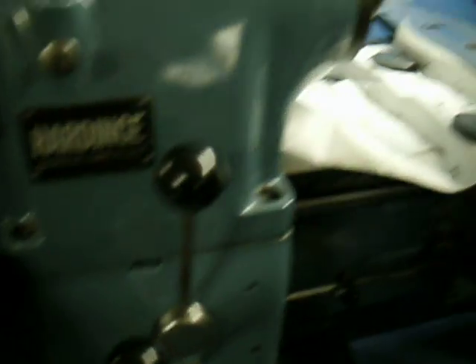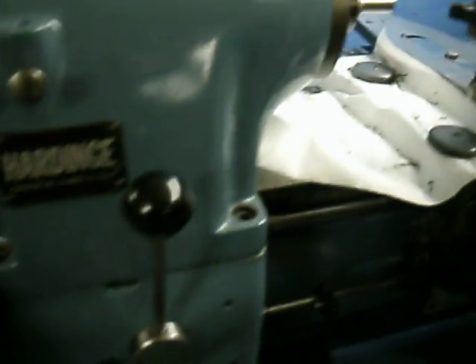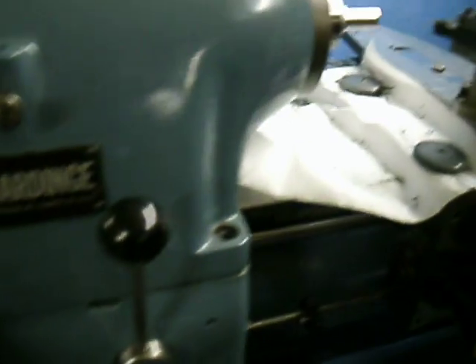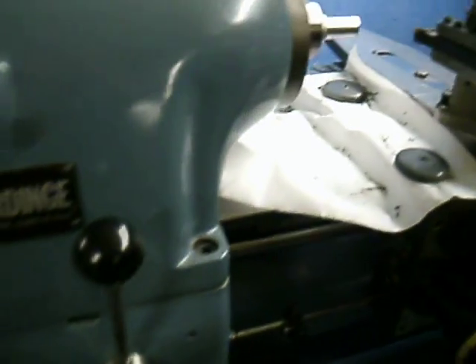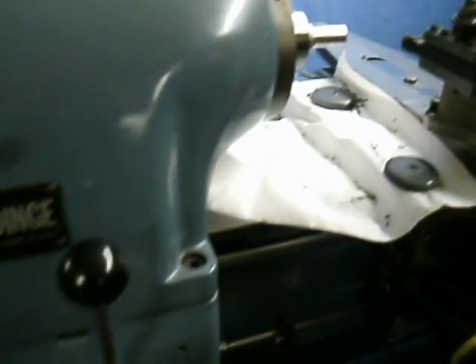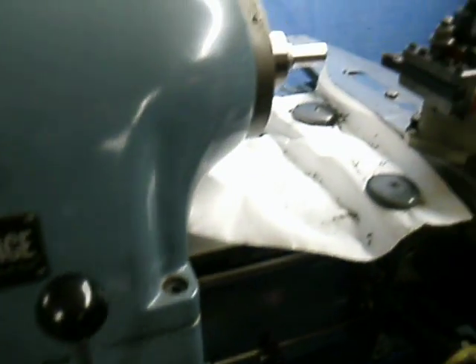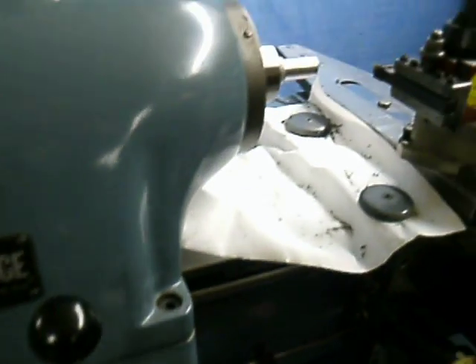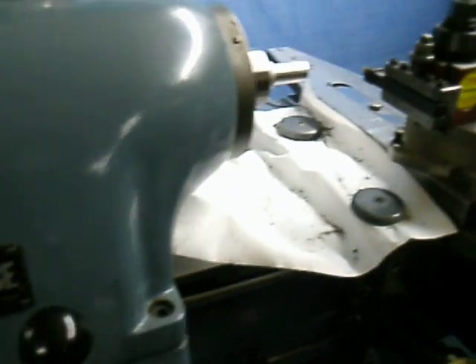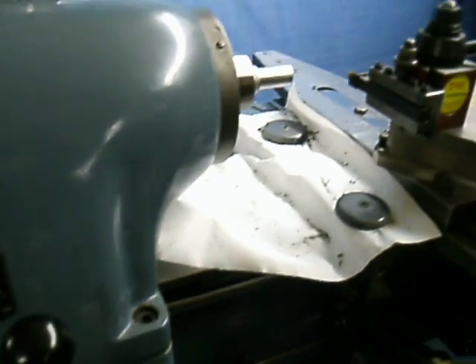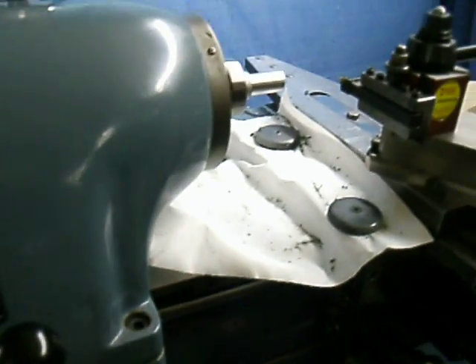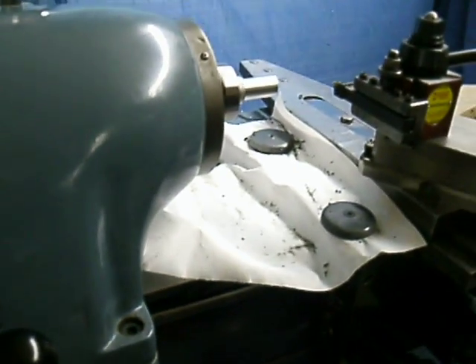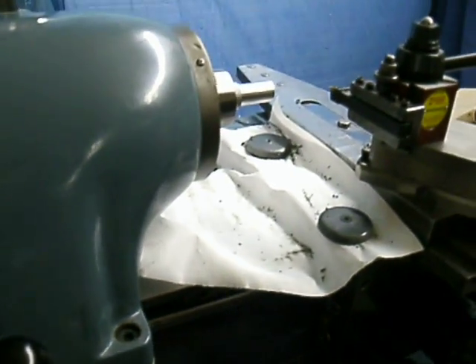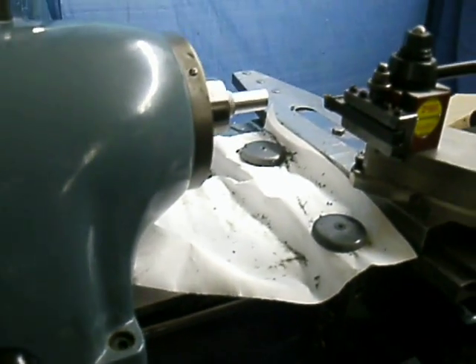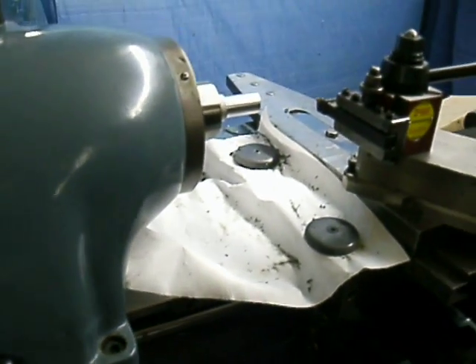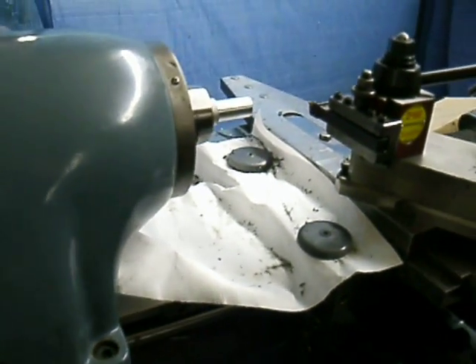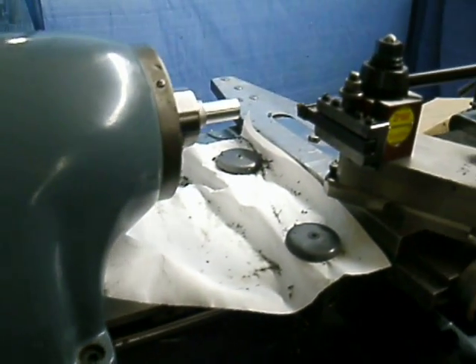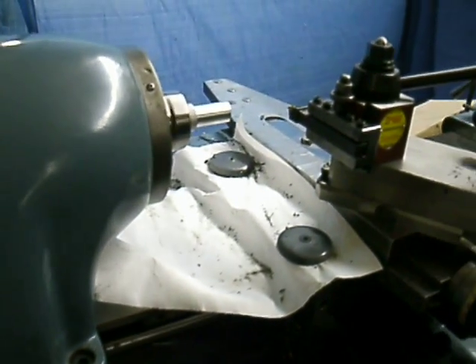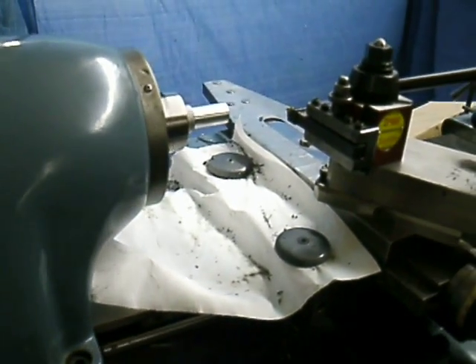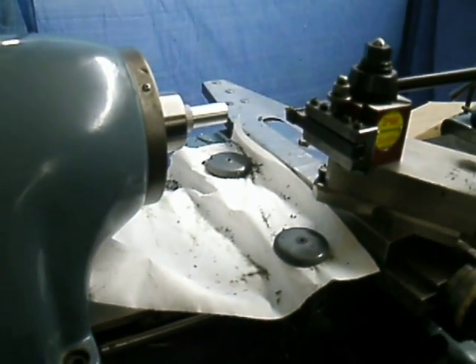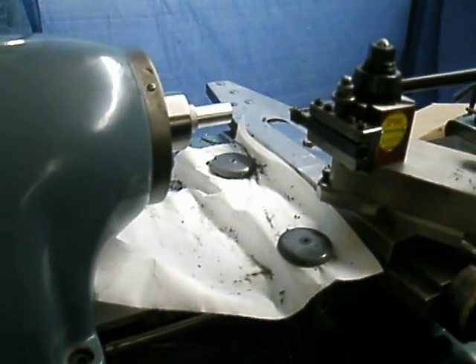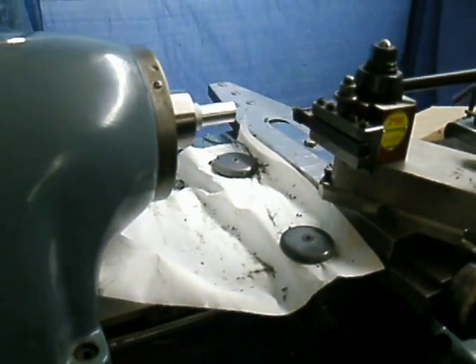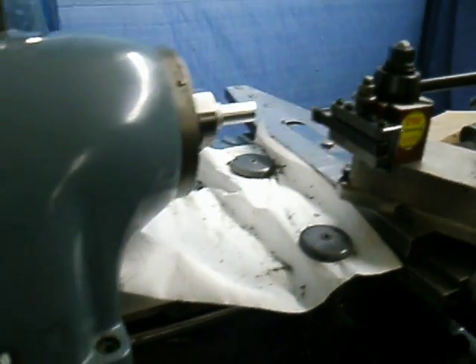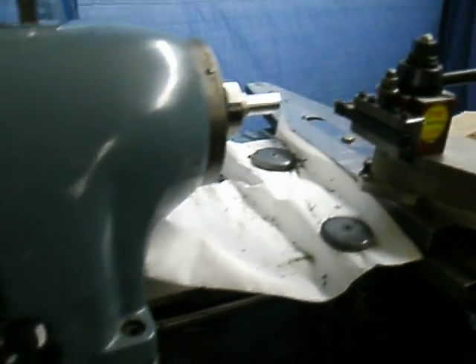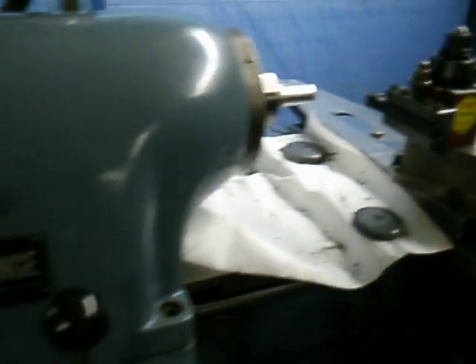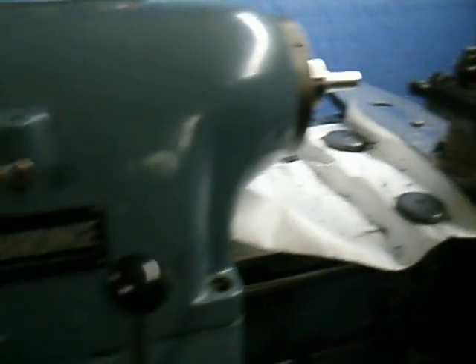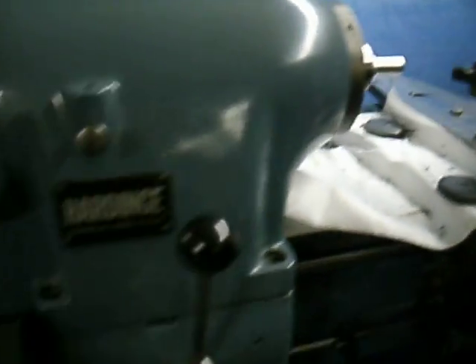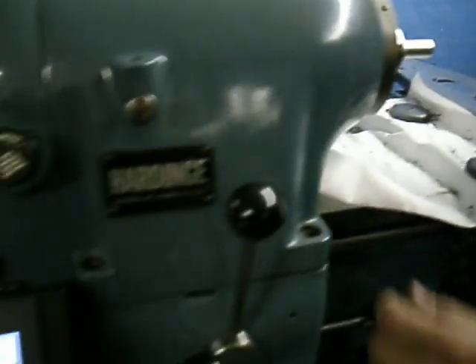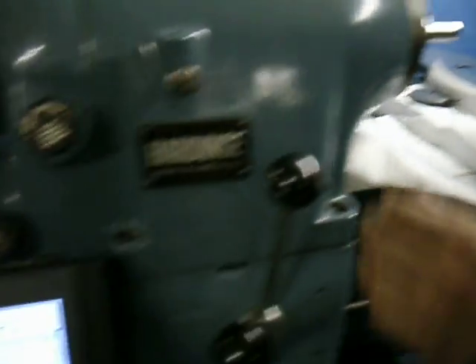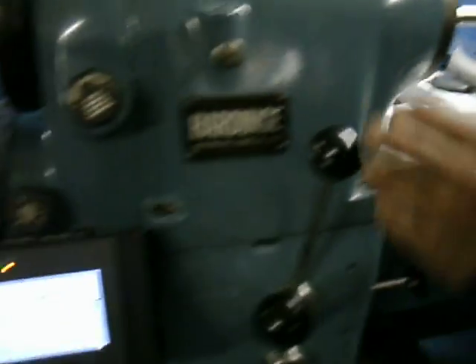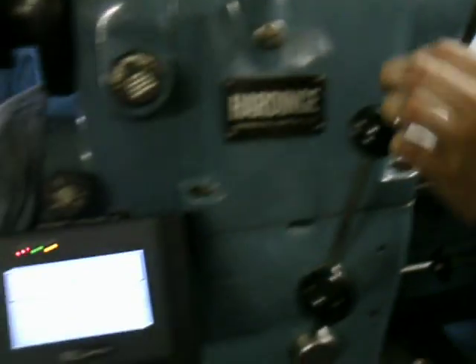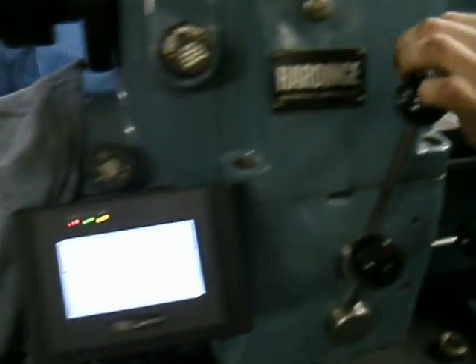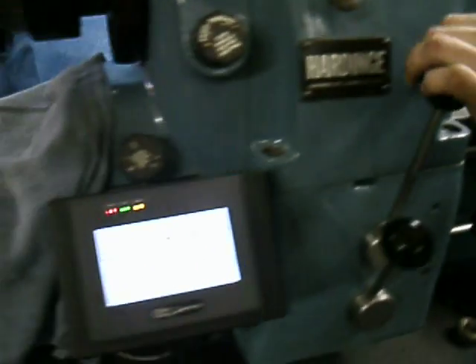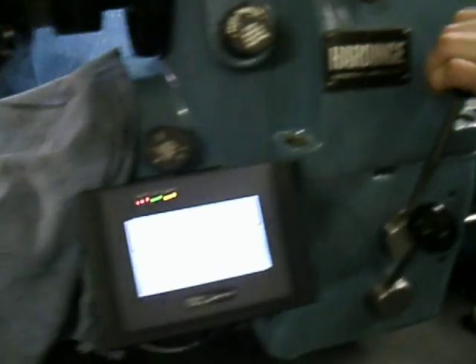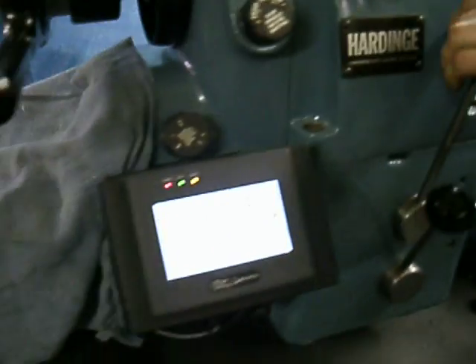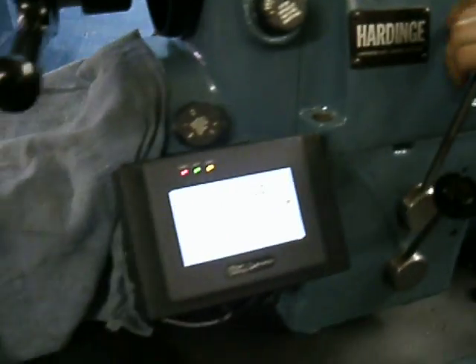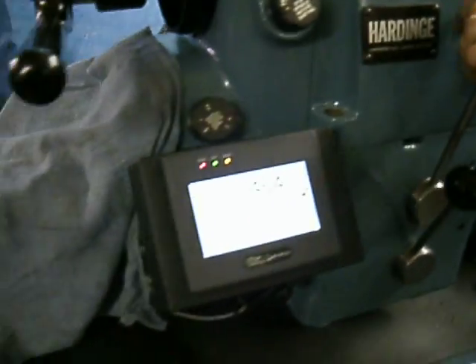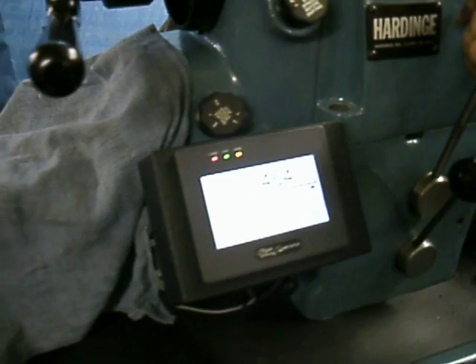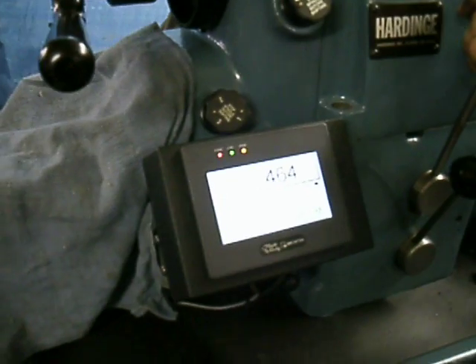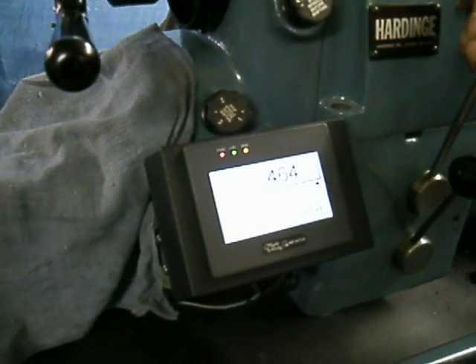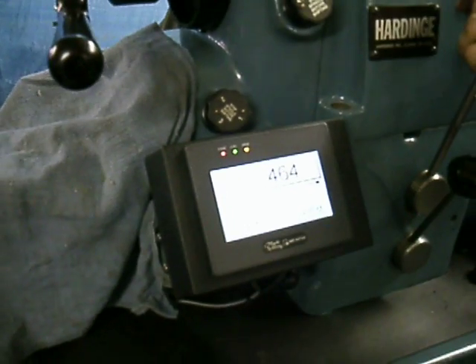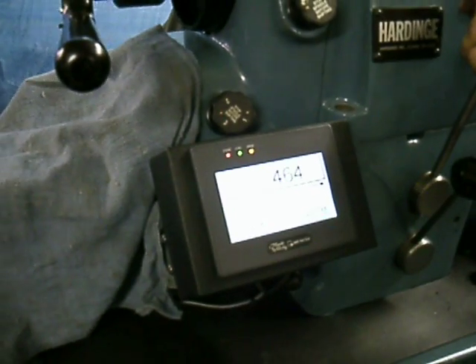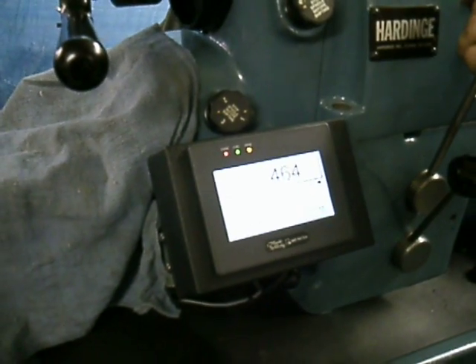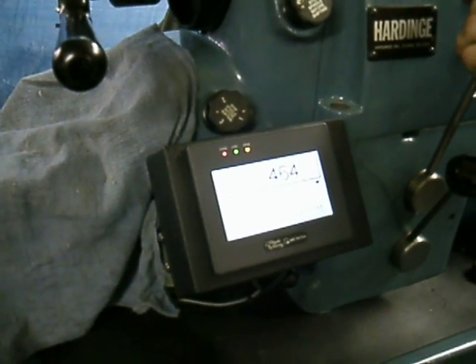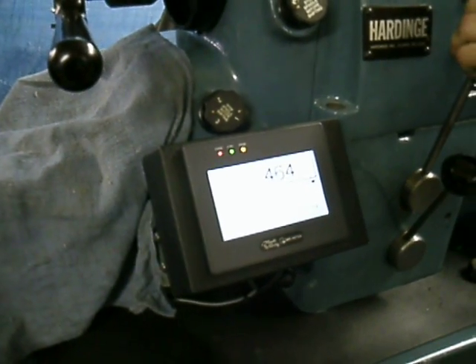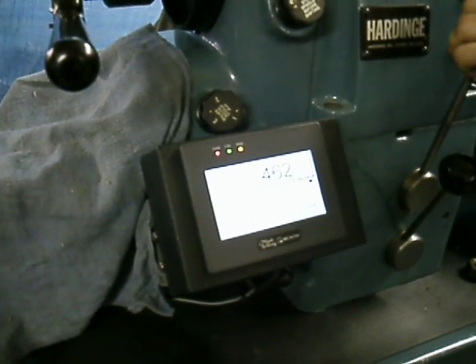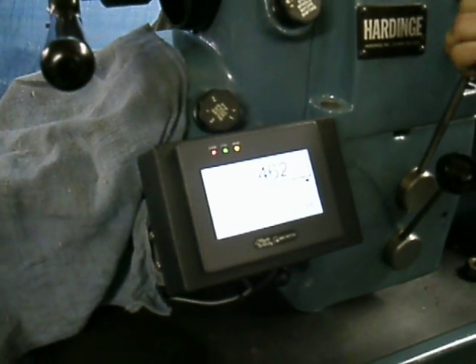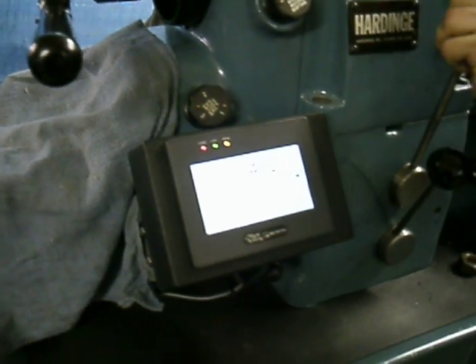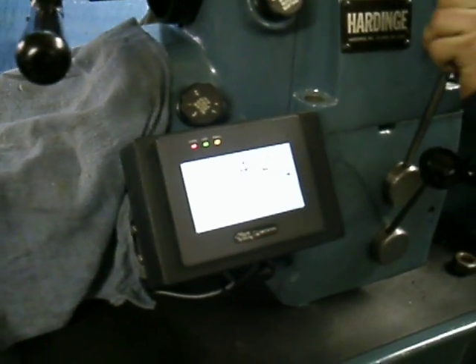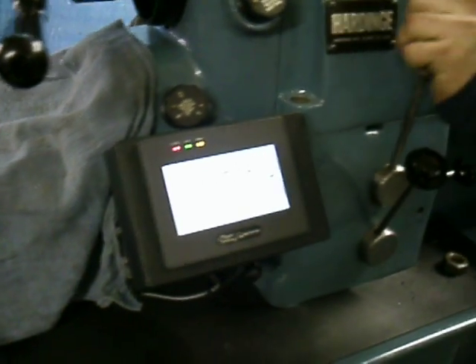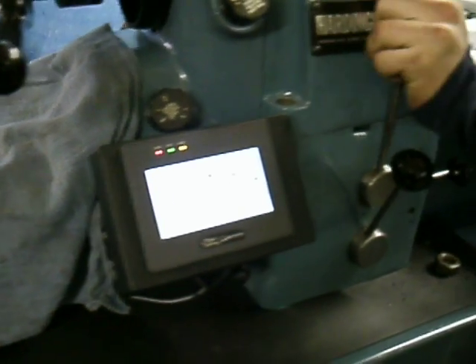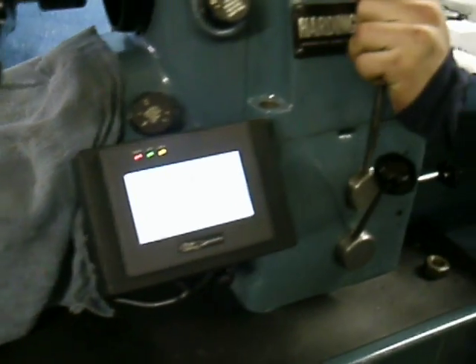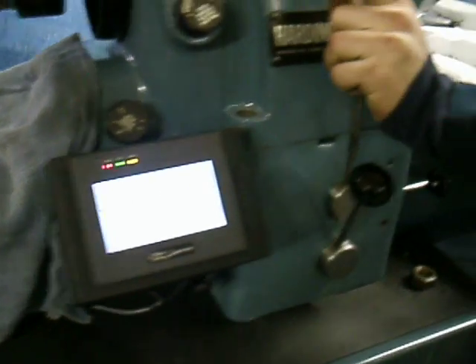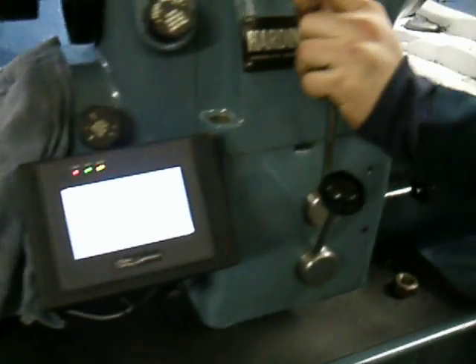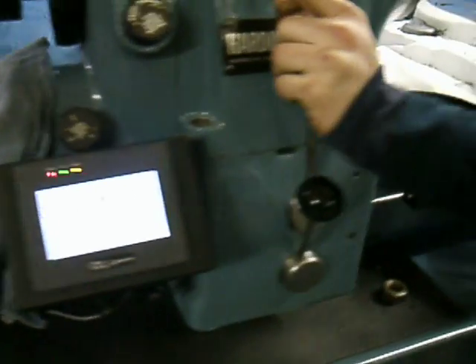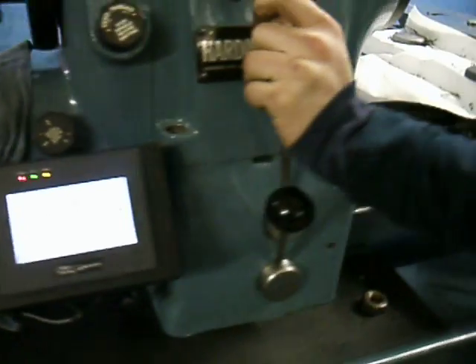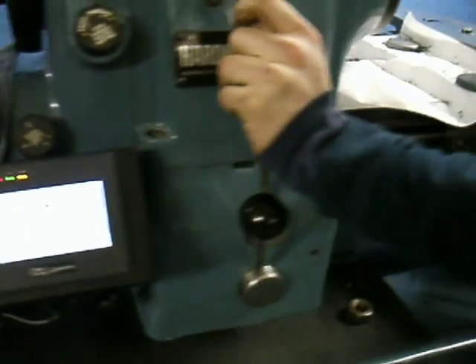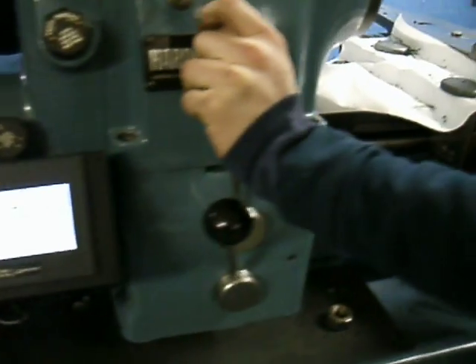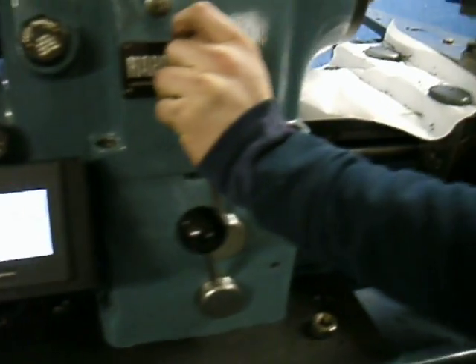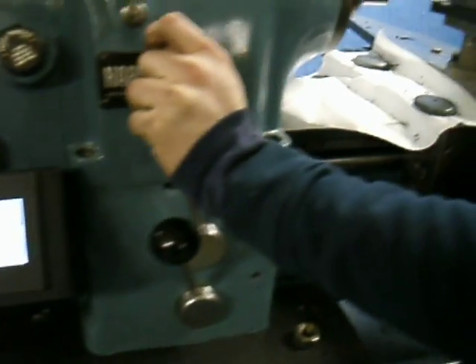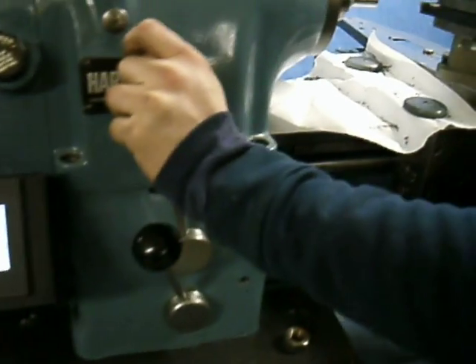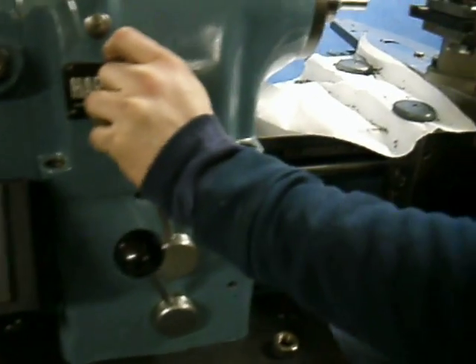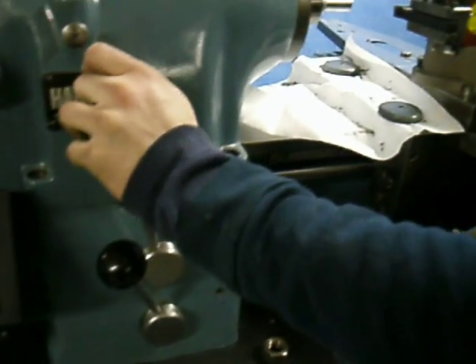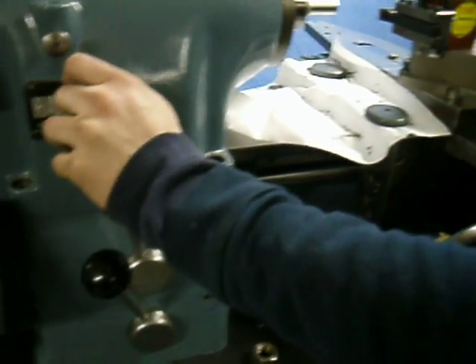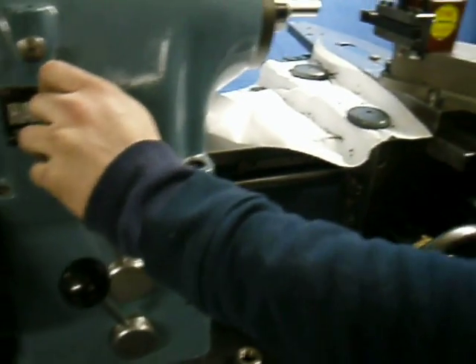And here's the threading. This is controlled purely by a servo motor driving a lead screw.